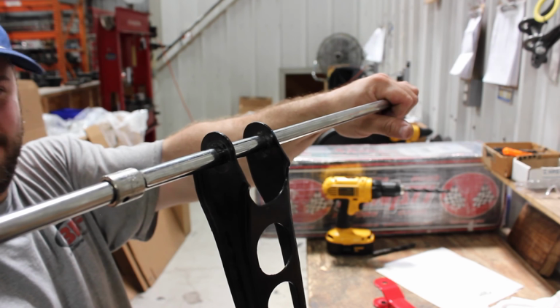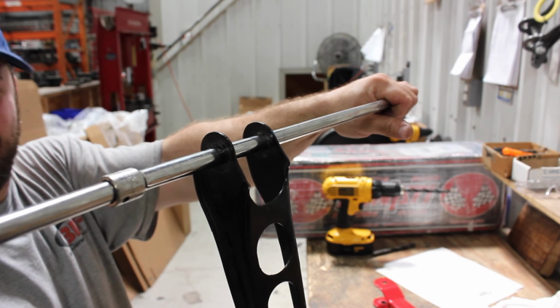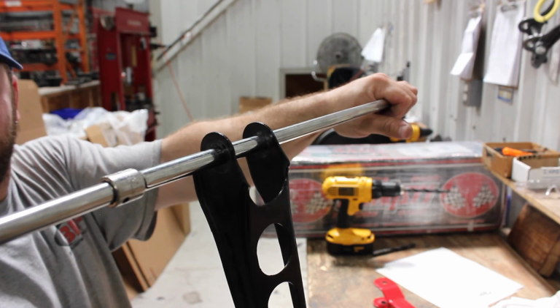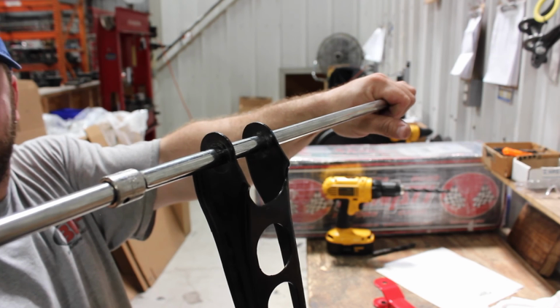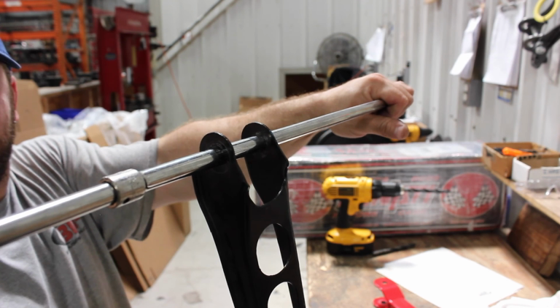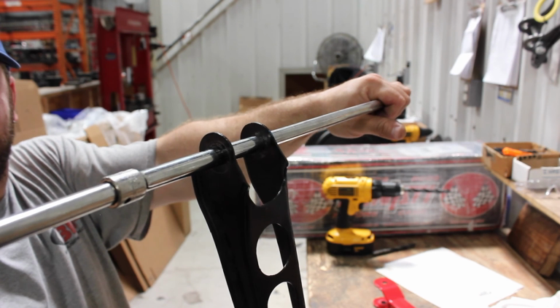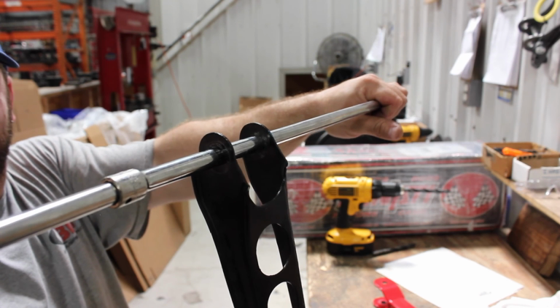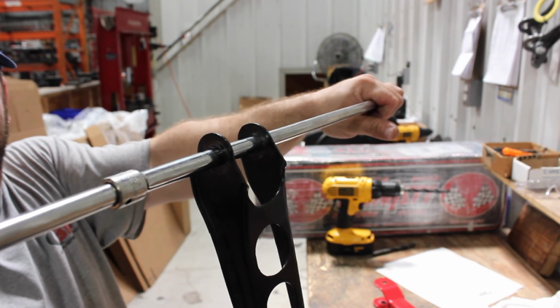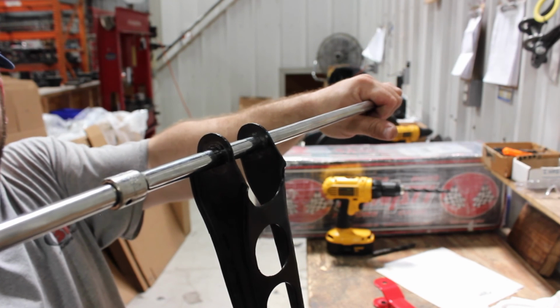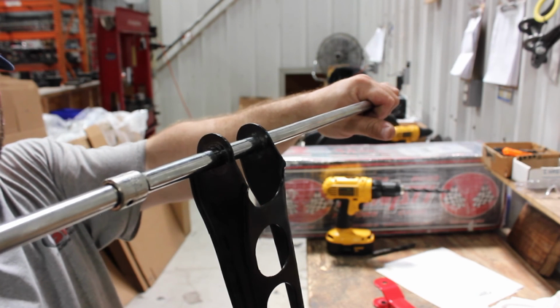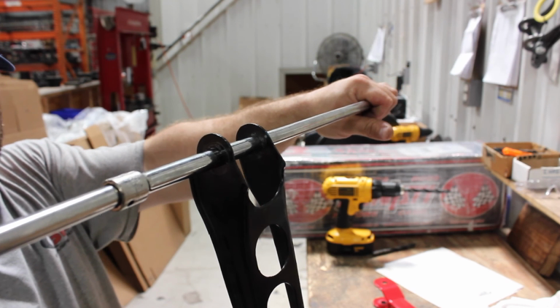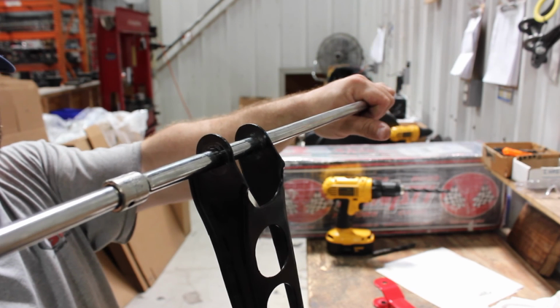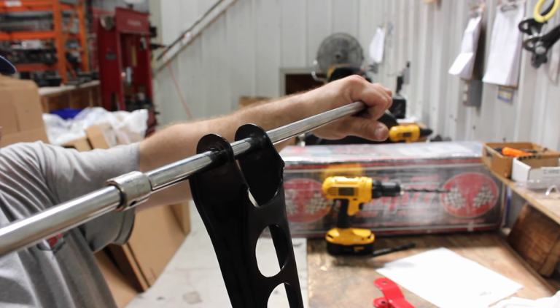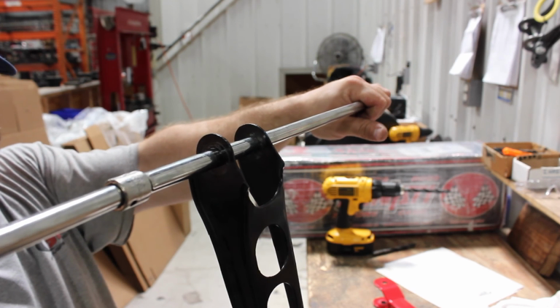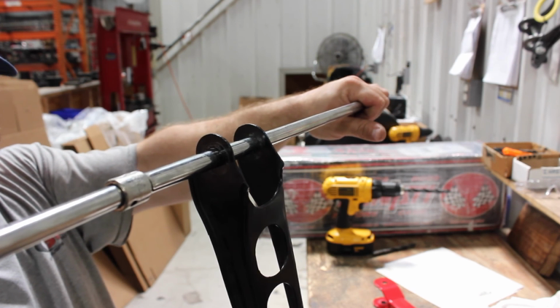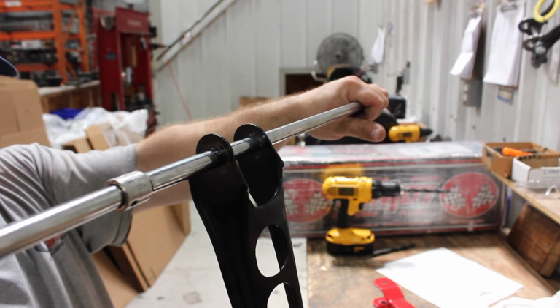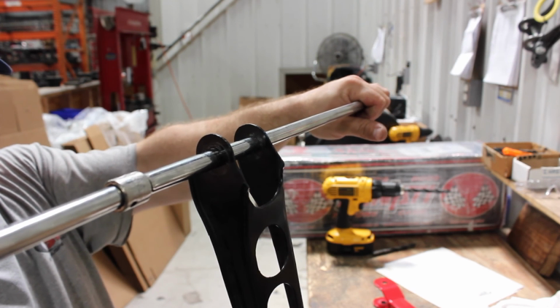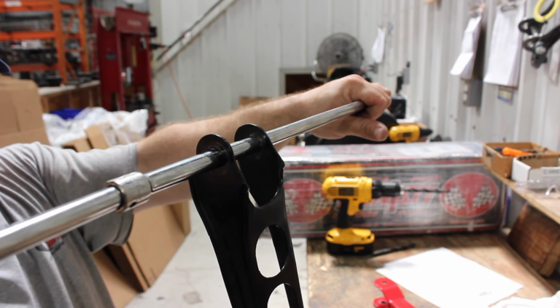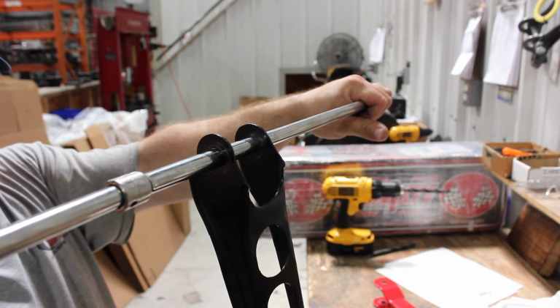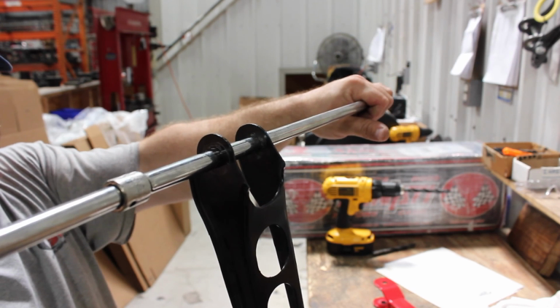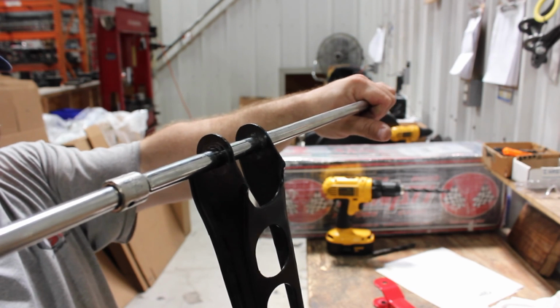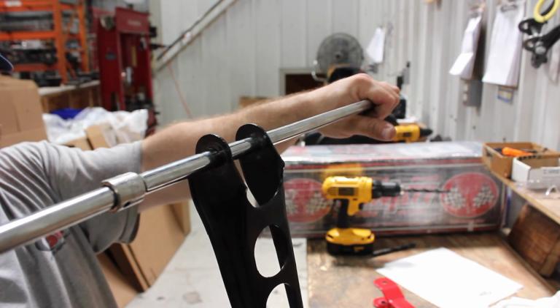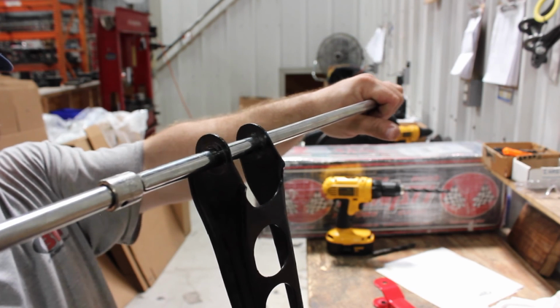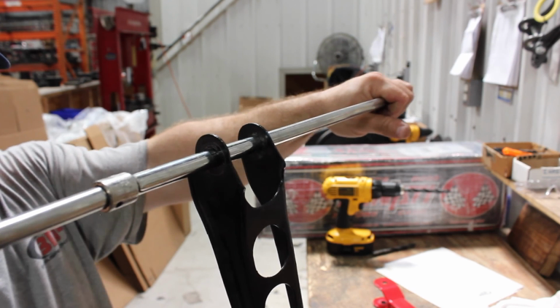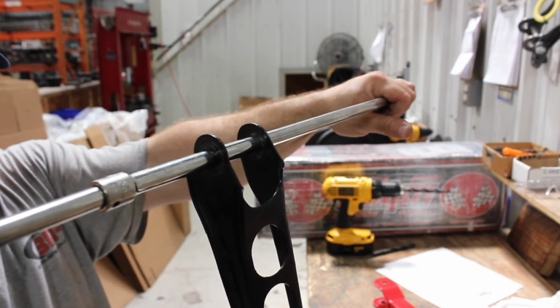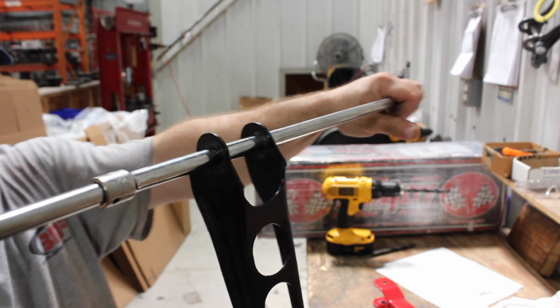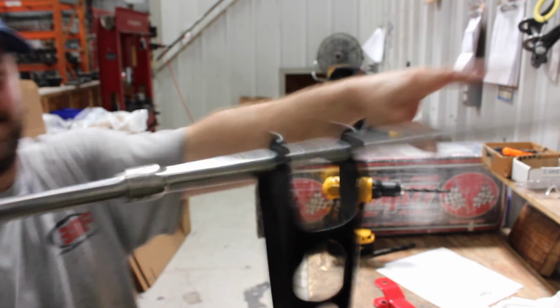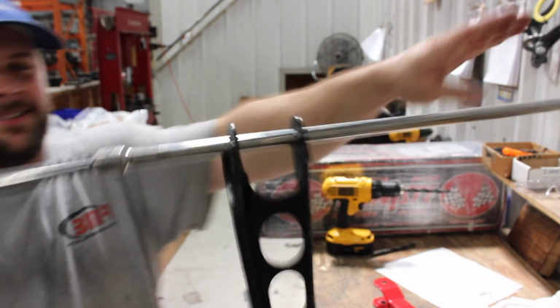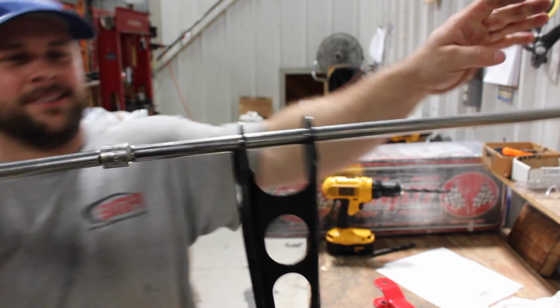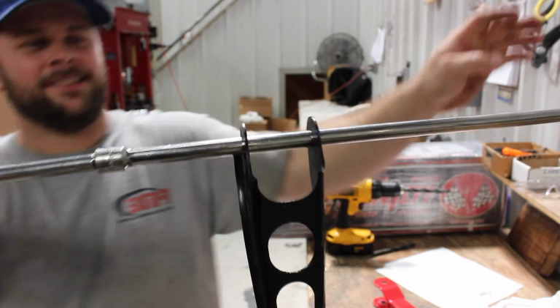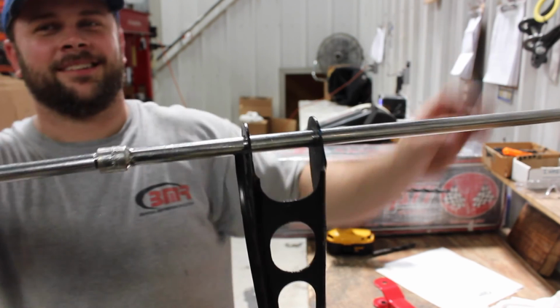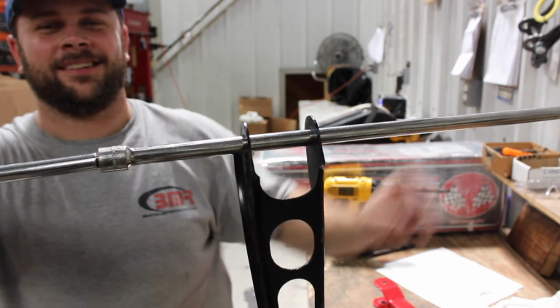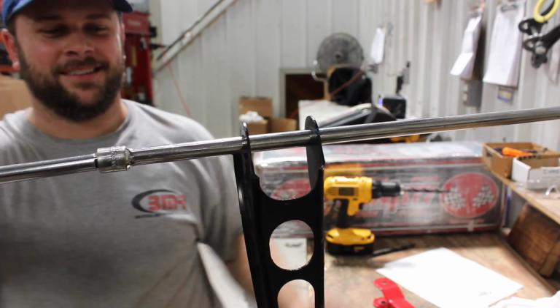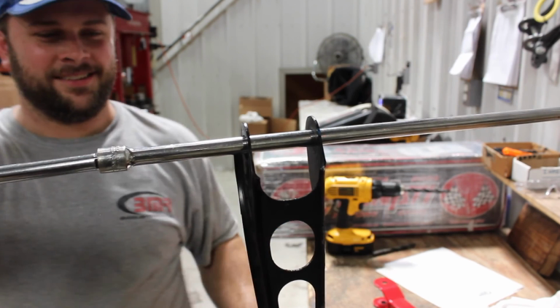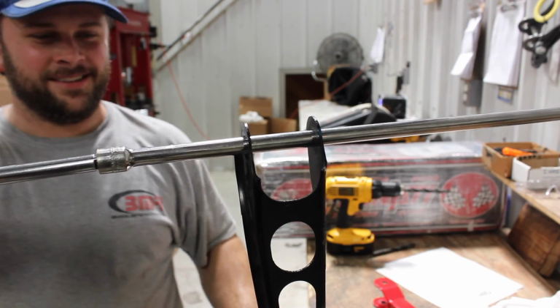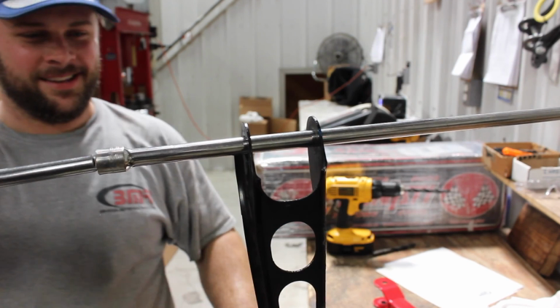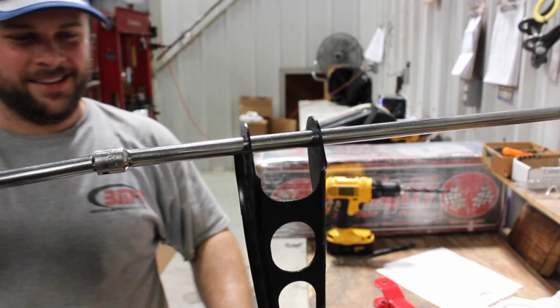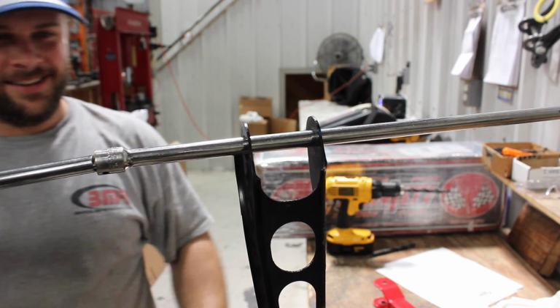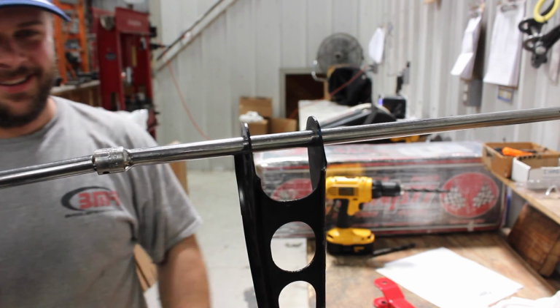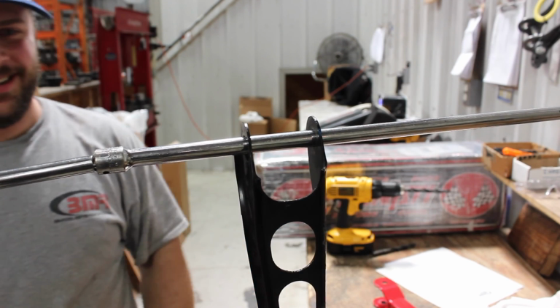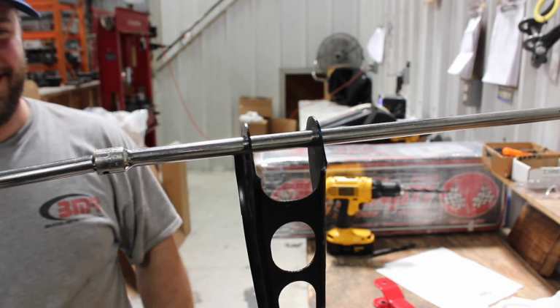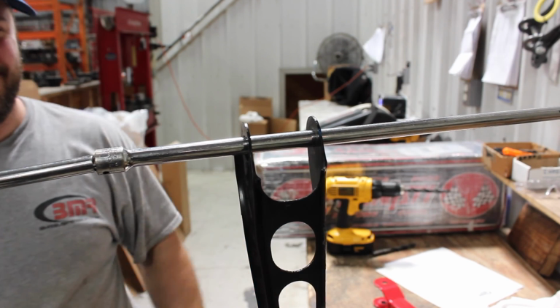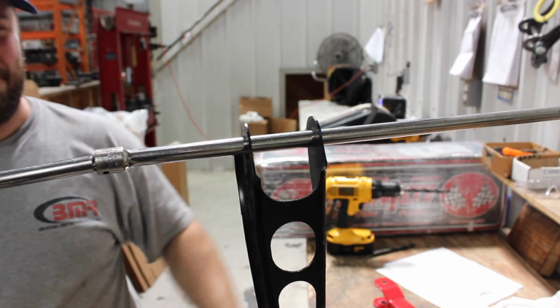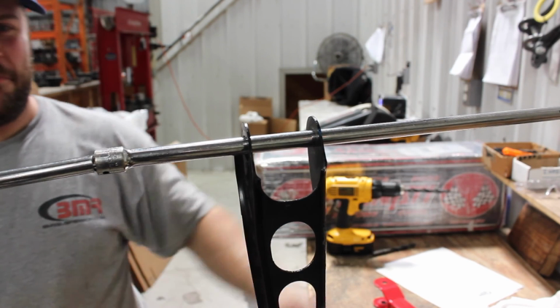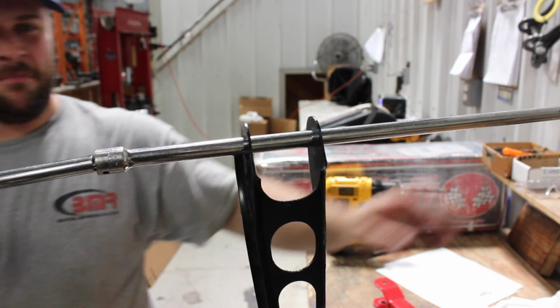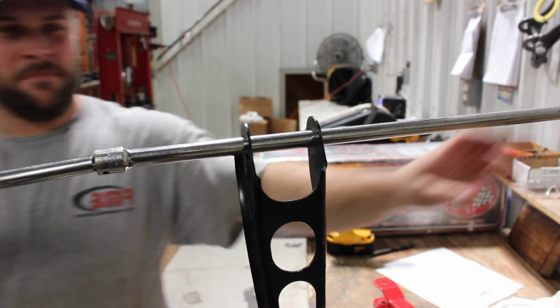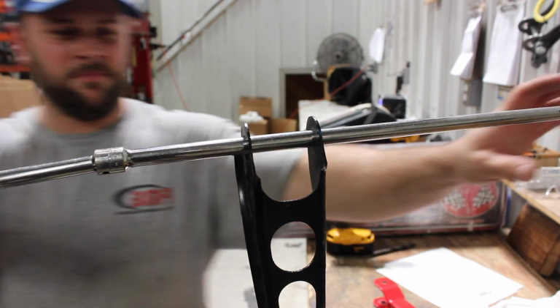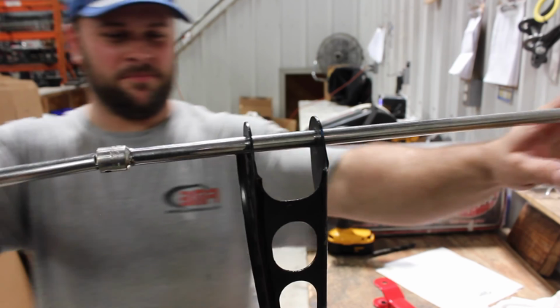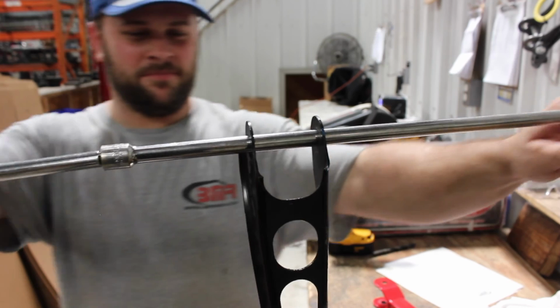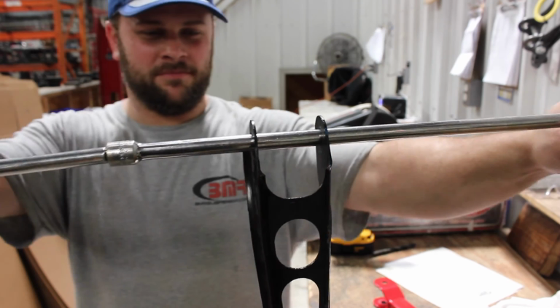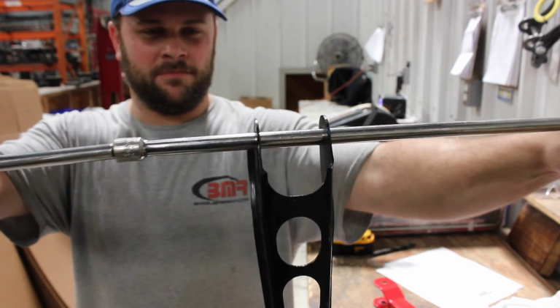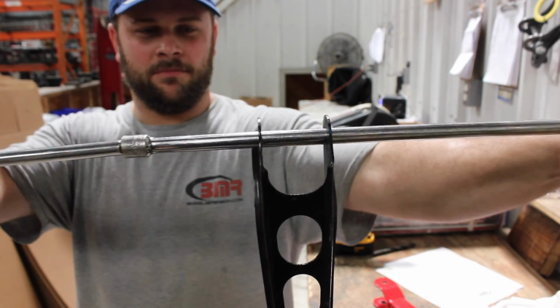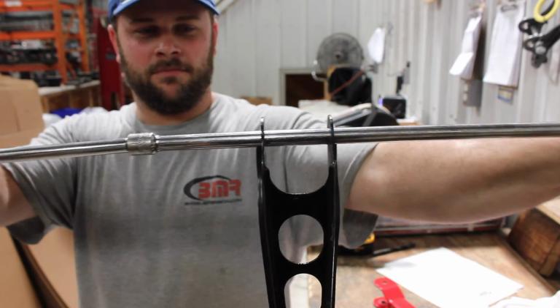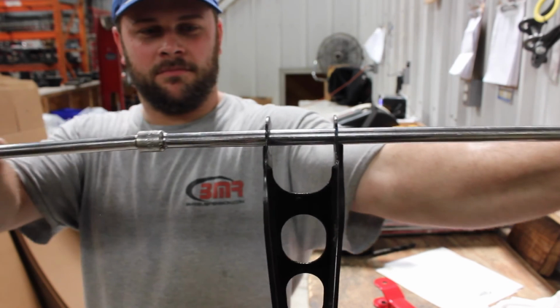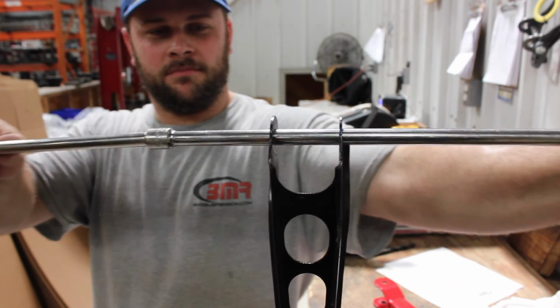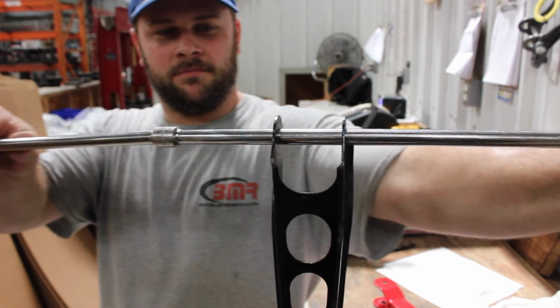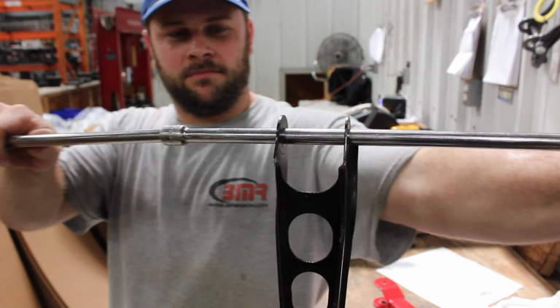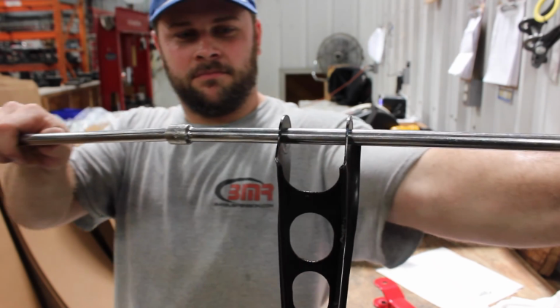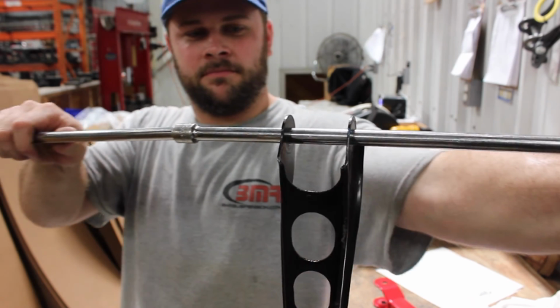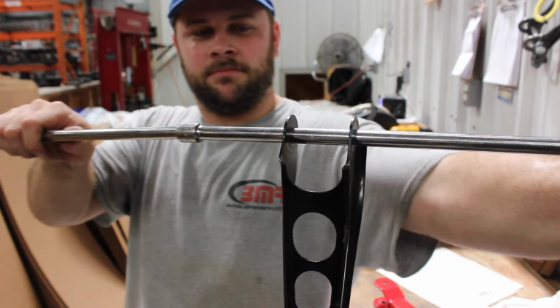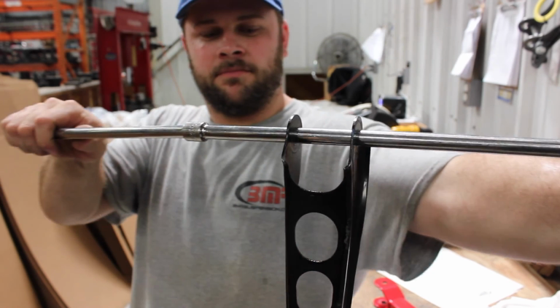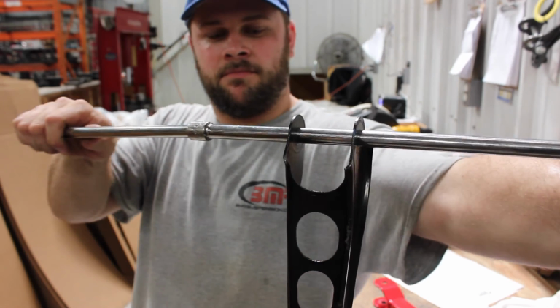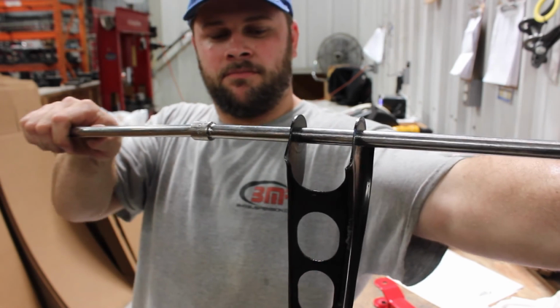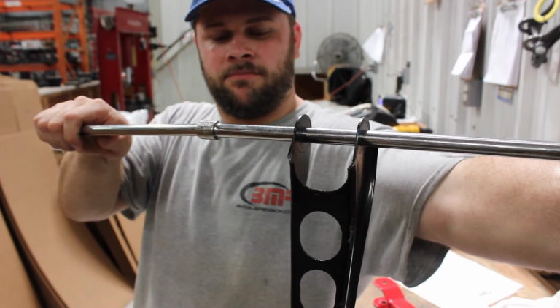Thin metal and open-ended design allows for large amounts of deflection. The factory rubber bushing is very soft and increases this issue.